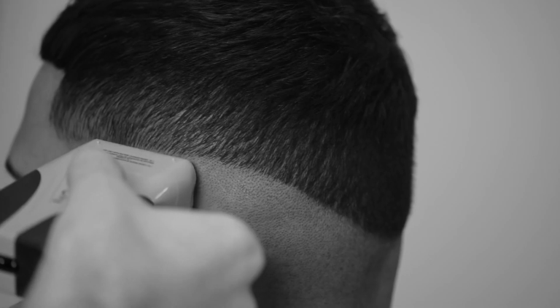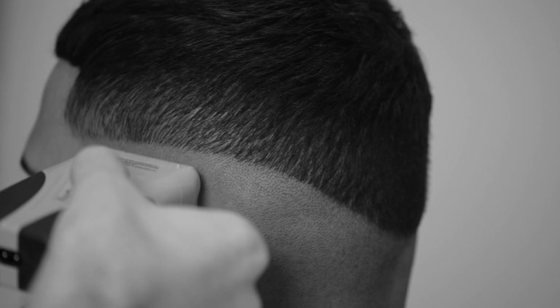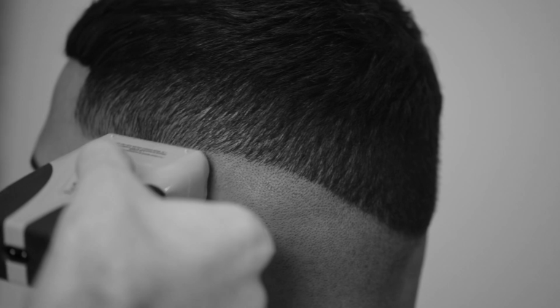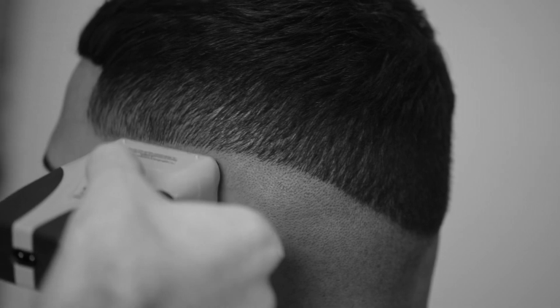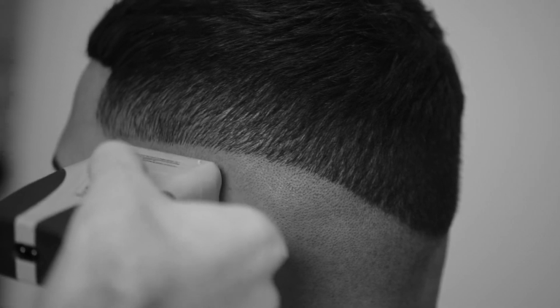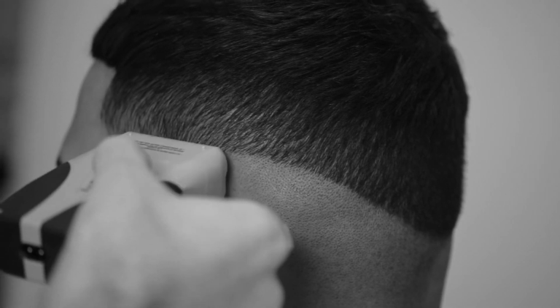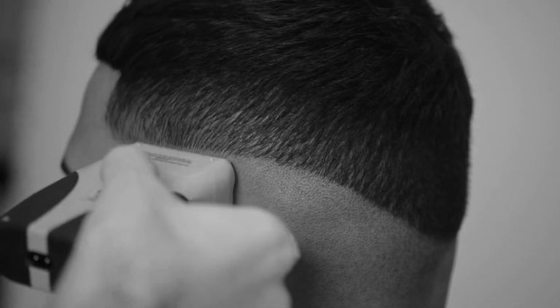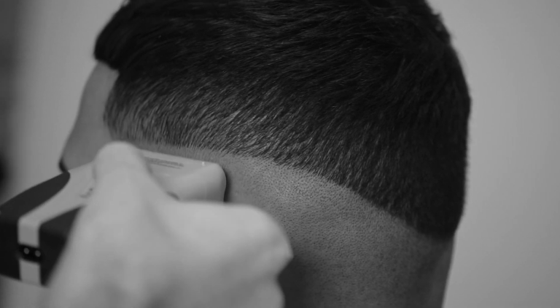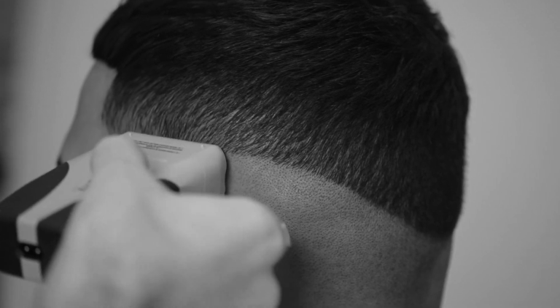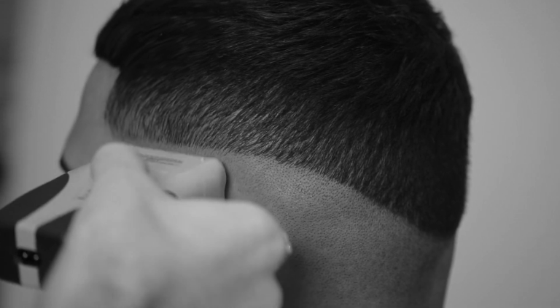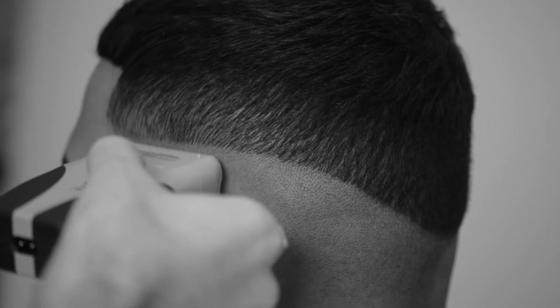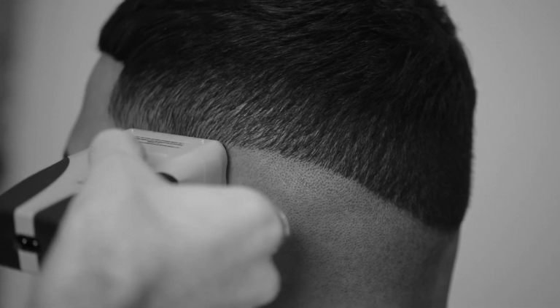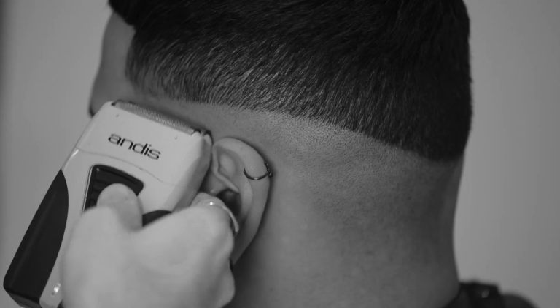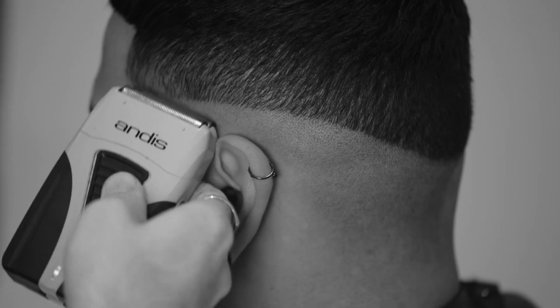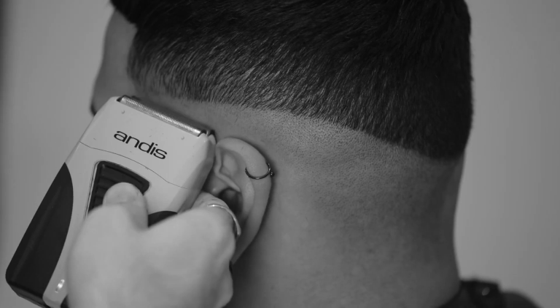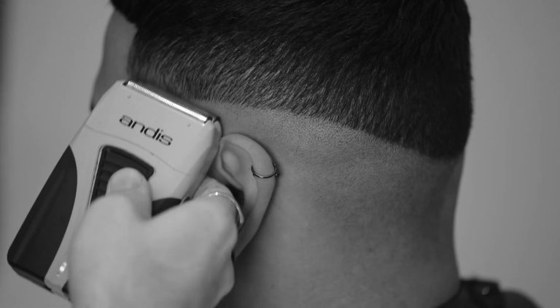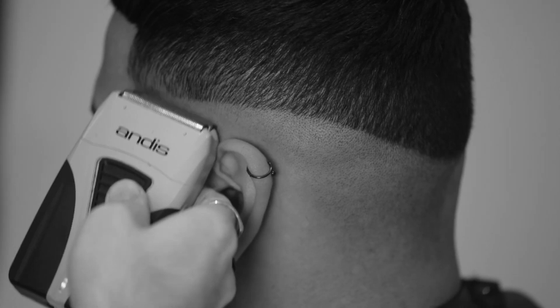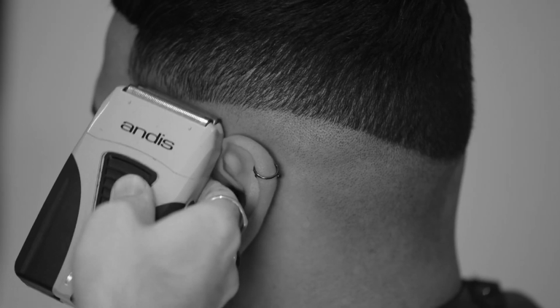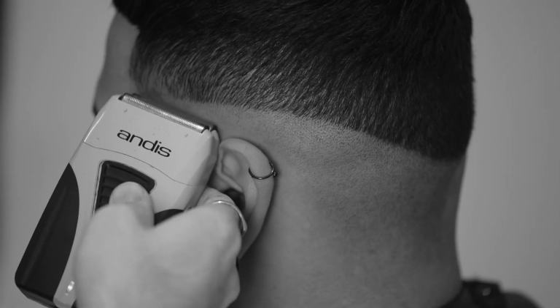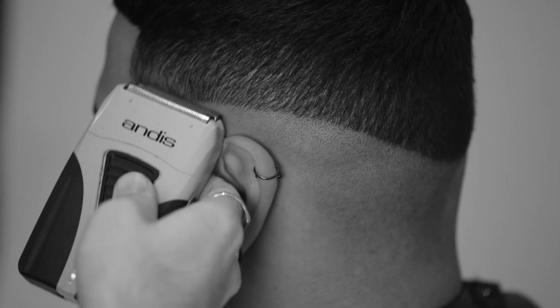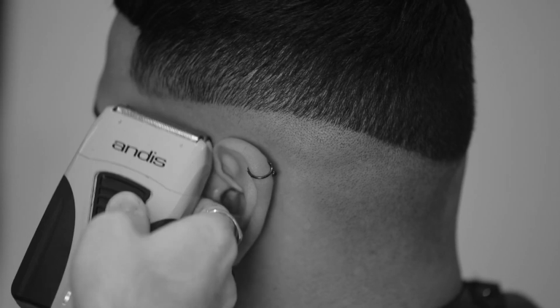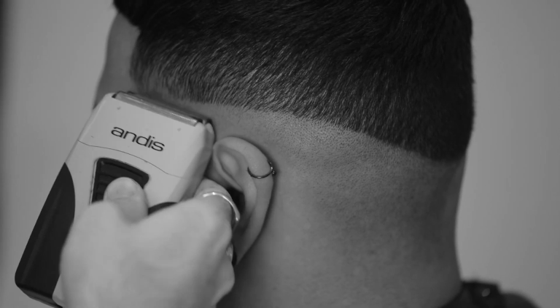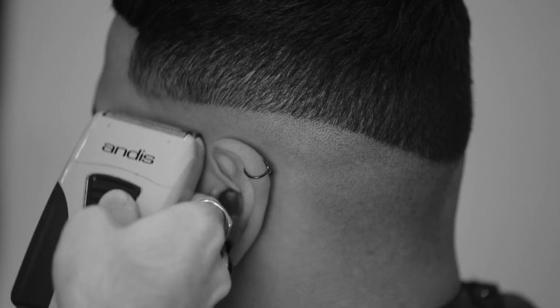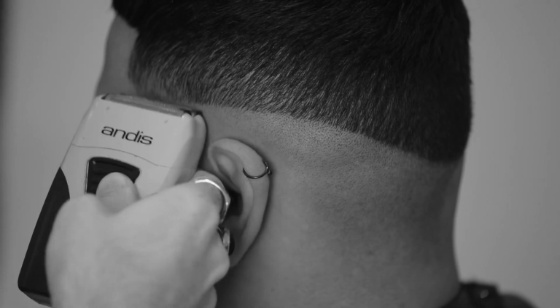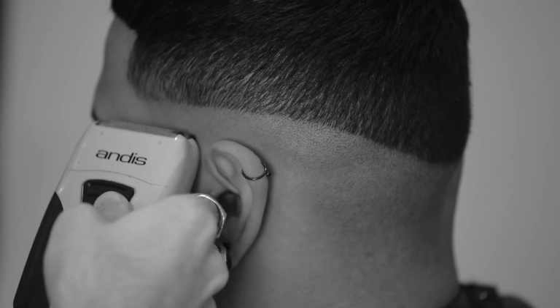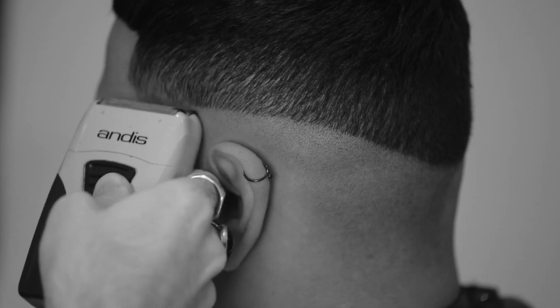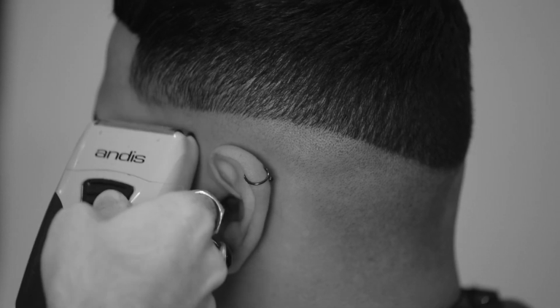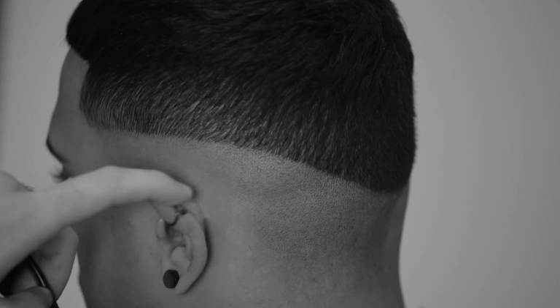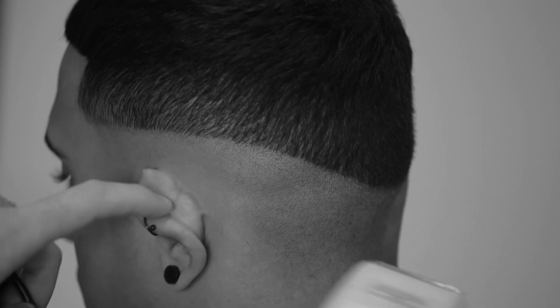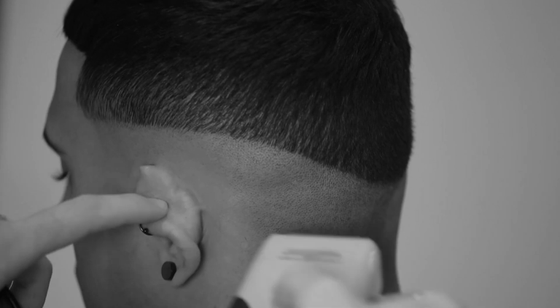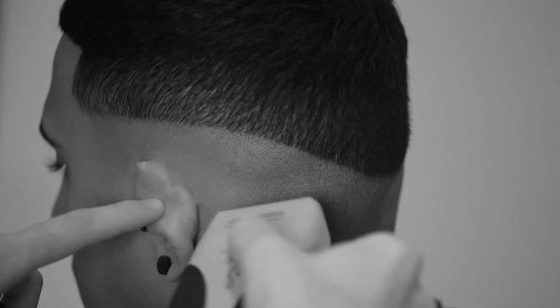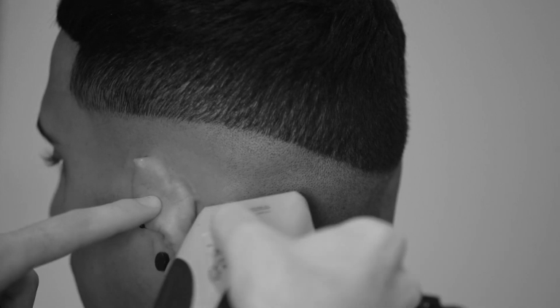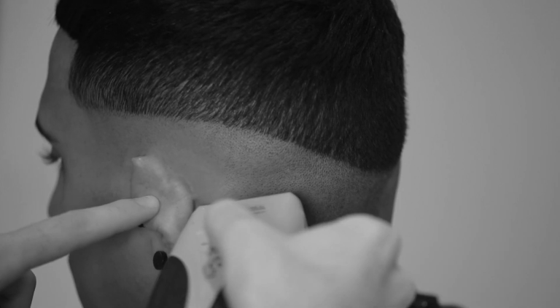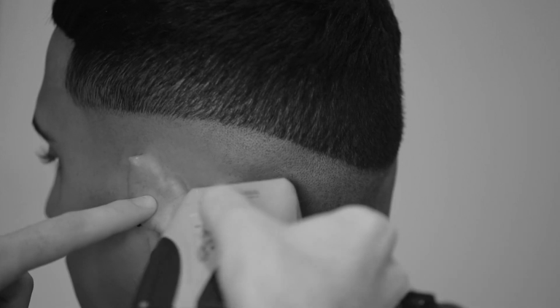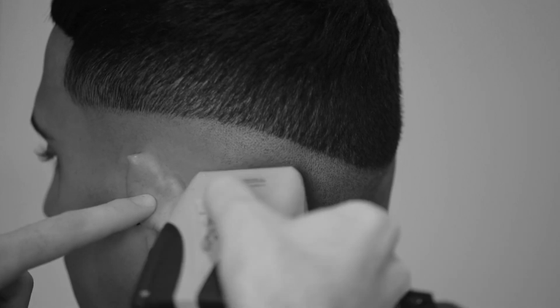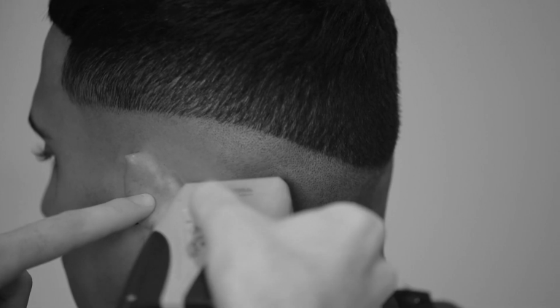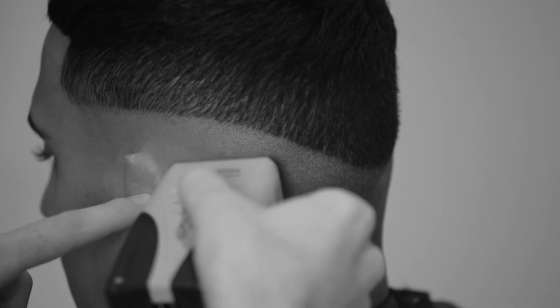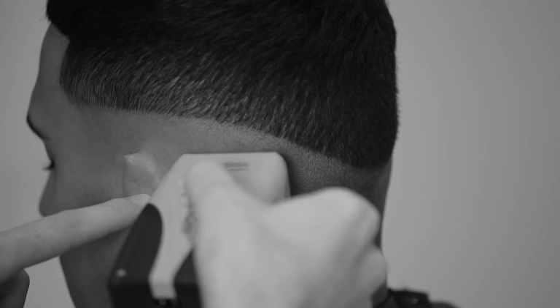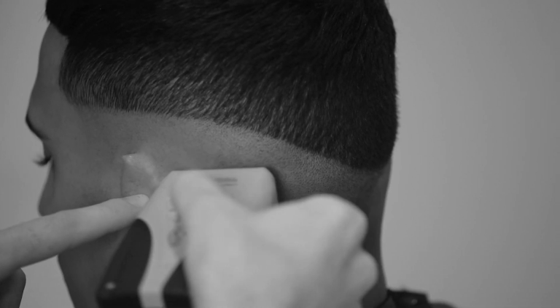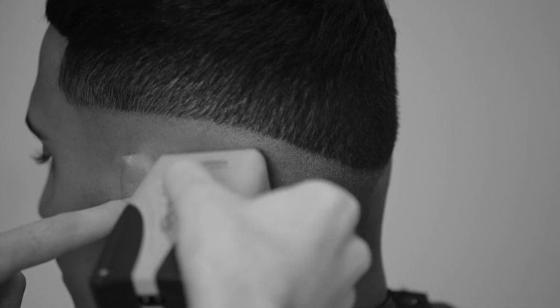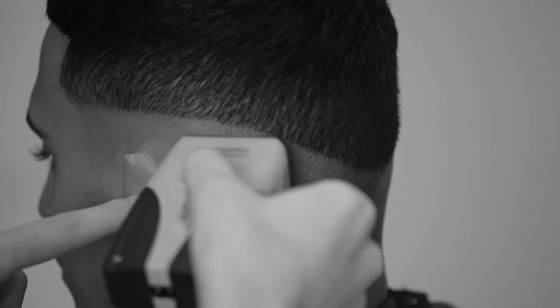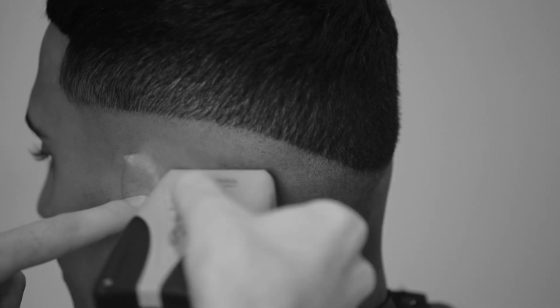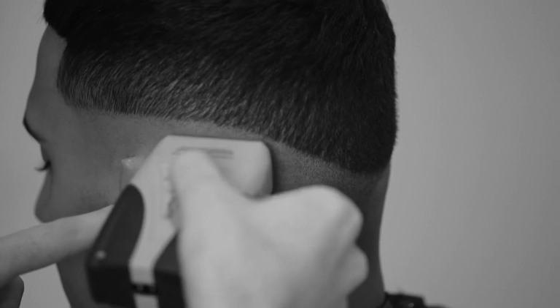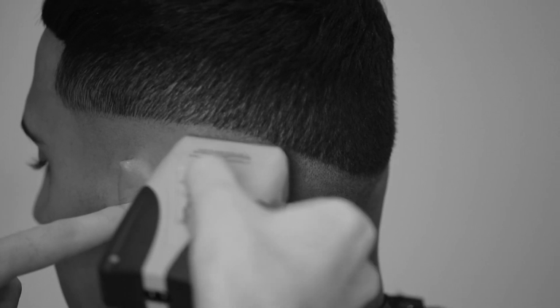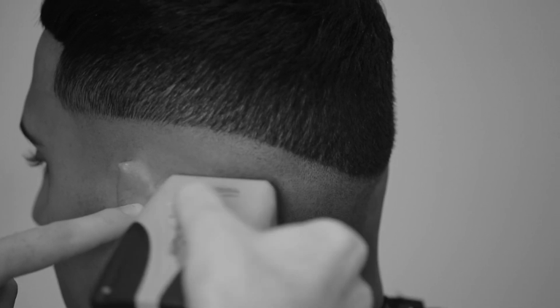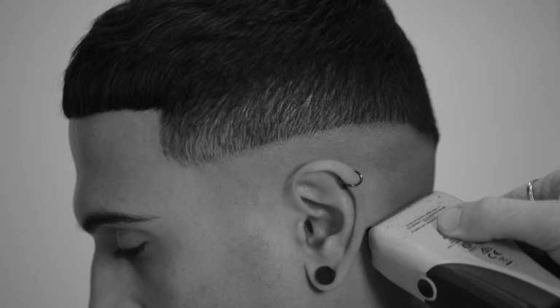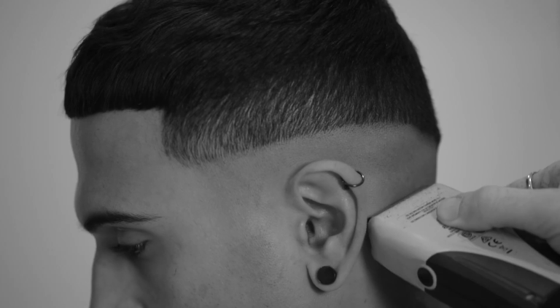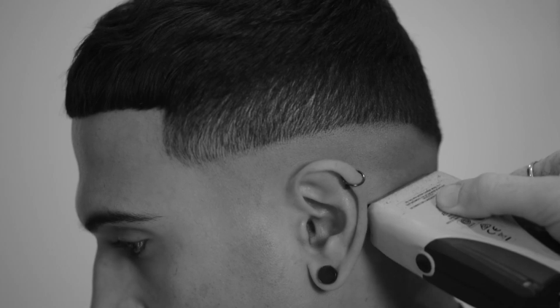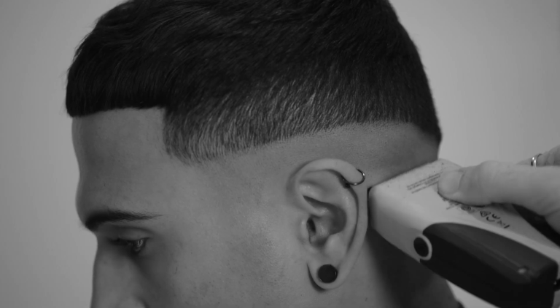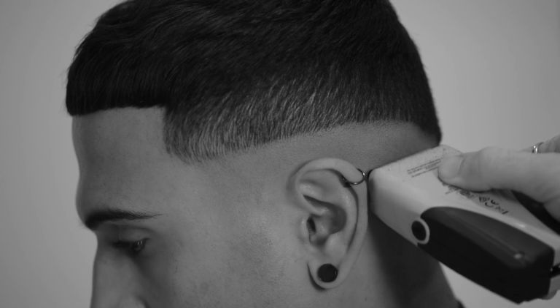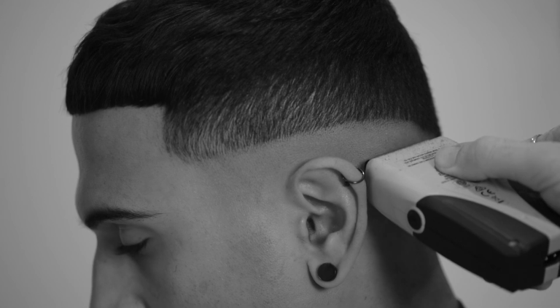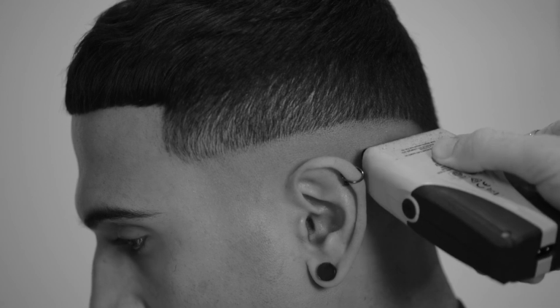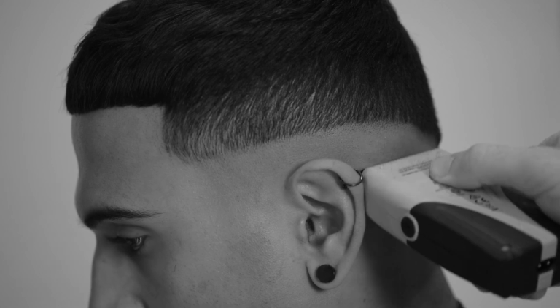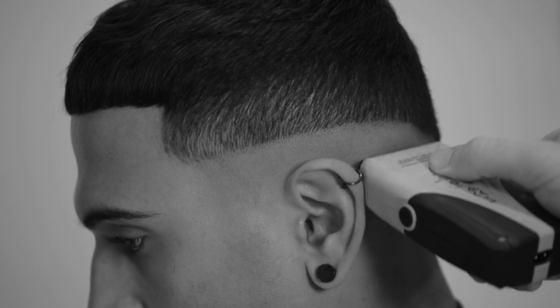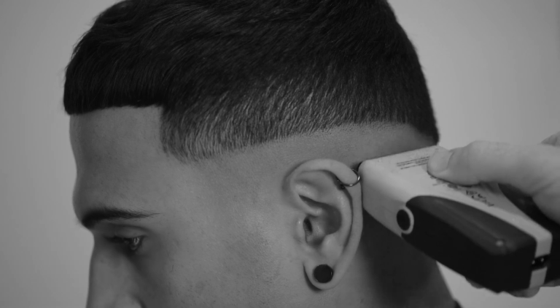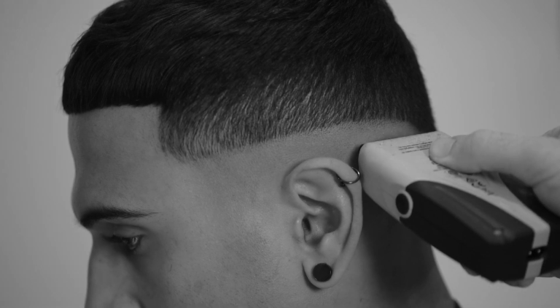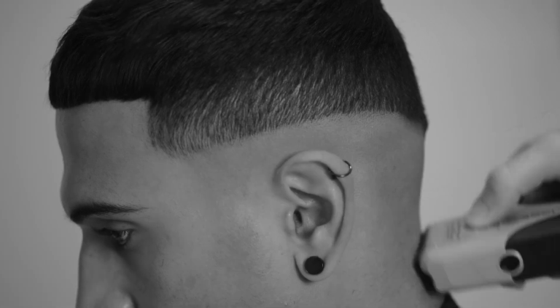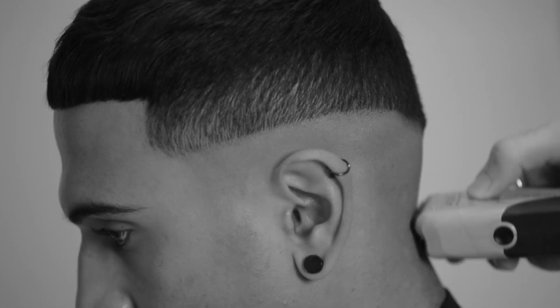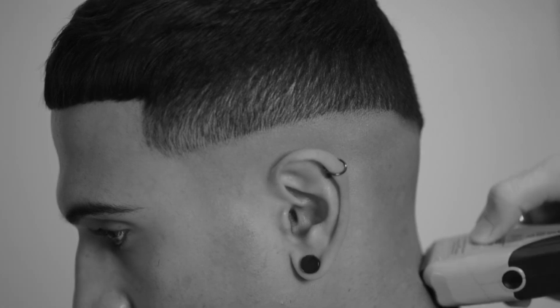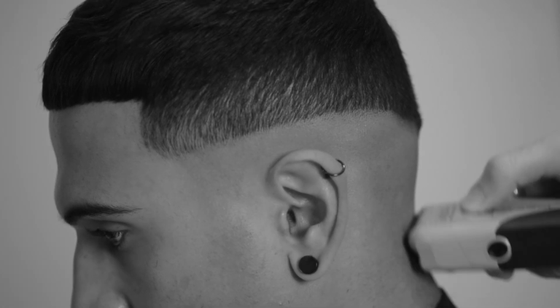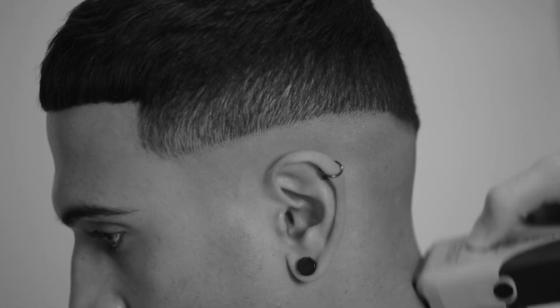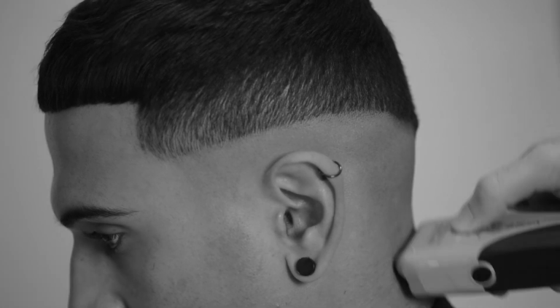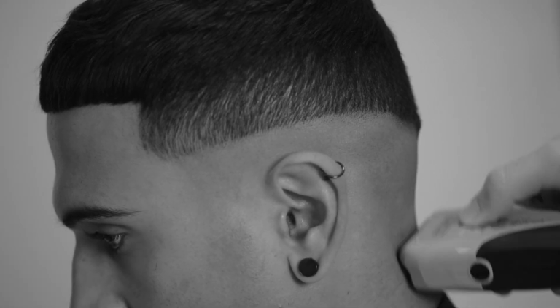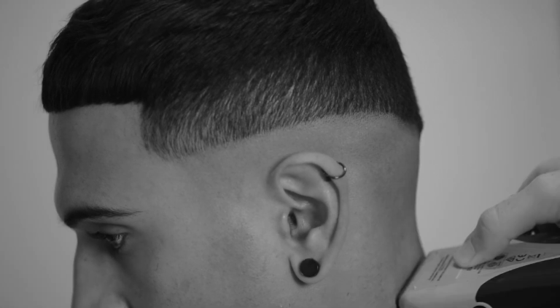Next I'm going to bring my foil shaver just below my zero line and get this right down to skin, leaving a few follicles below my zero line so as not to create any more lines.